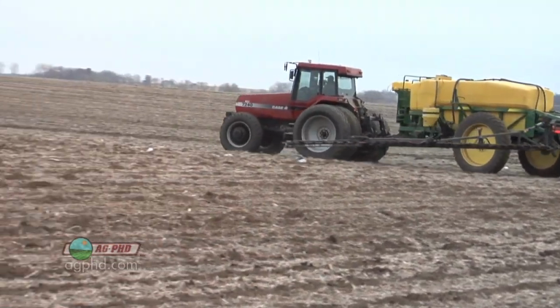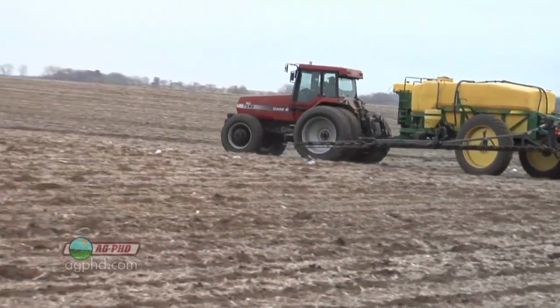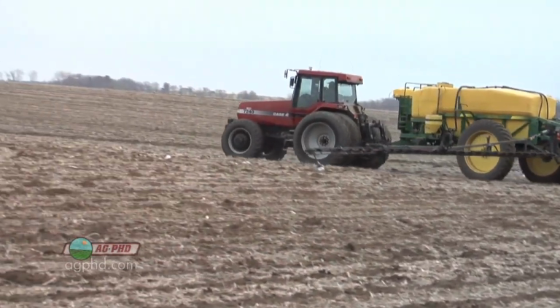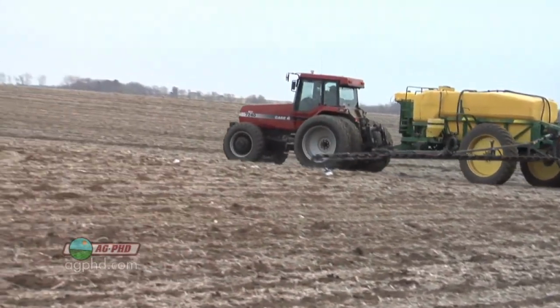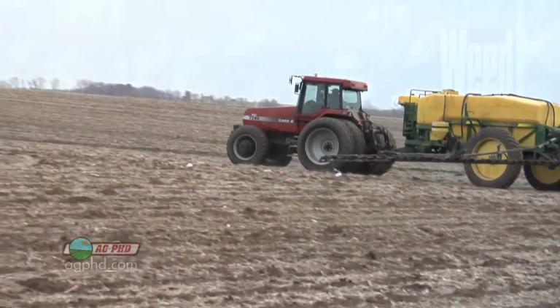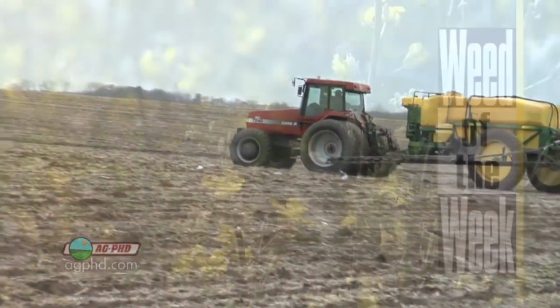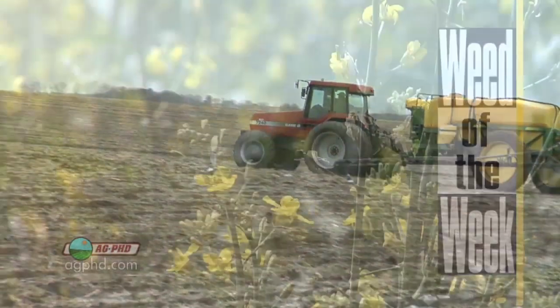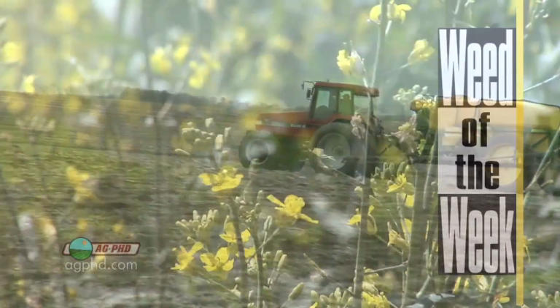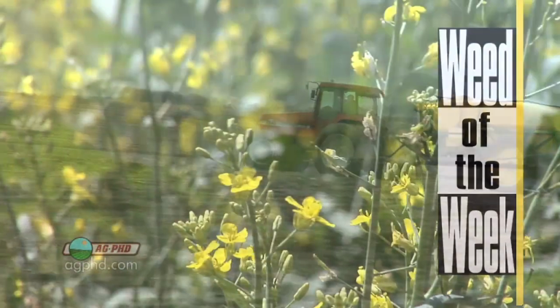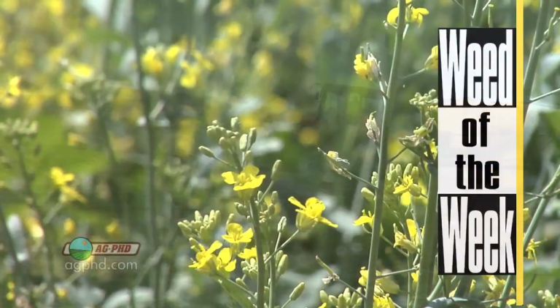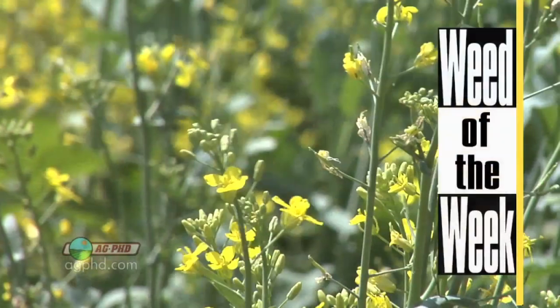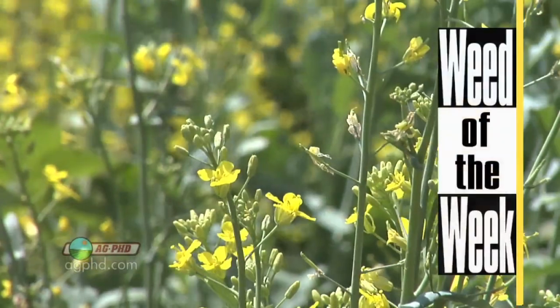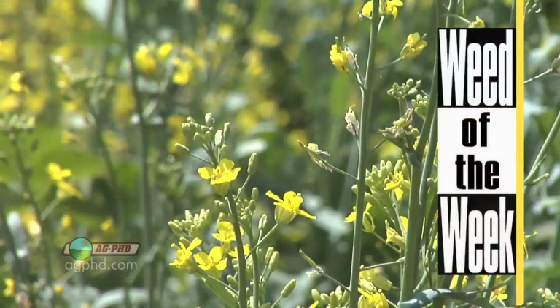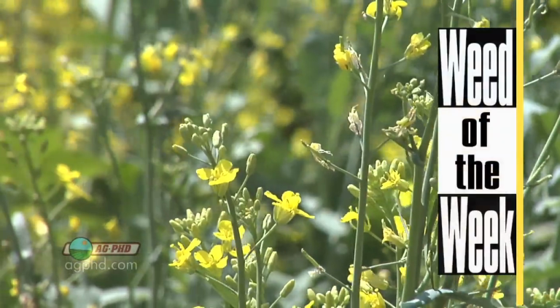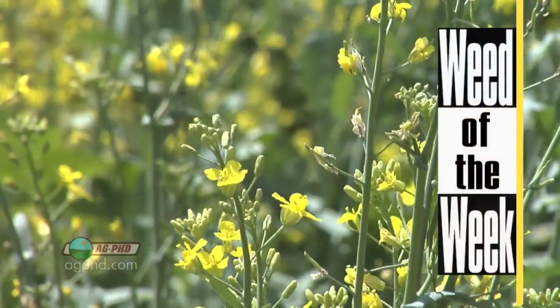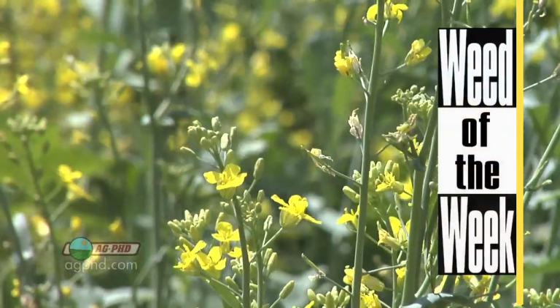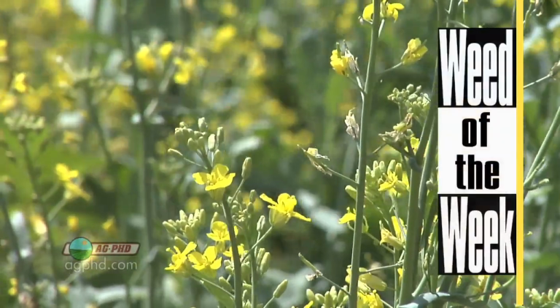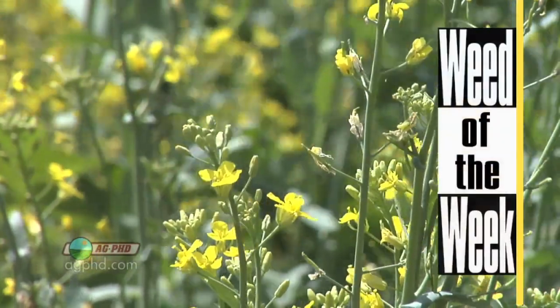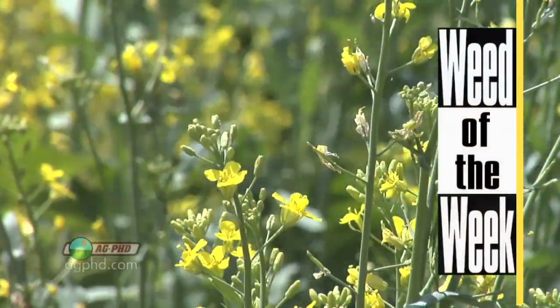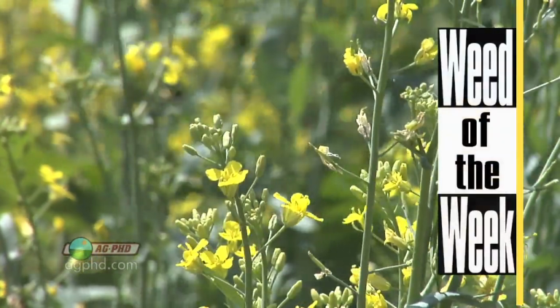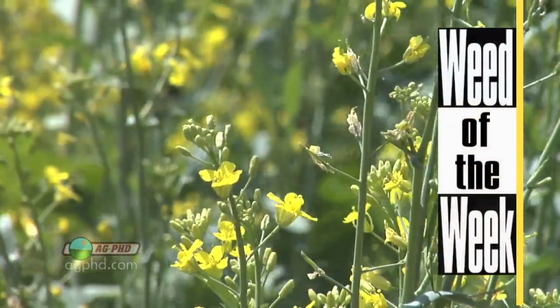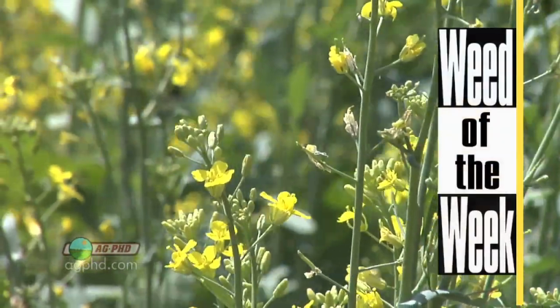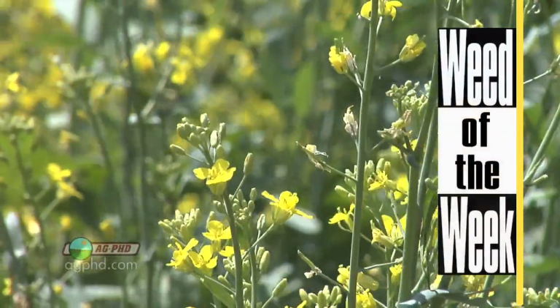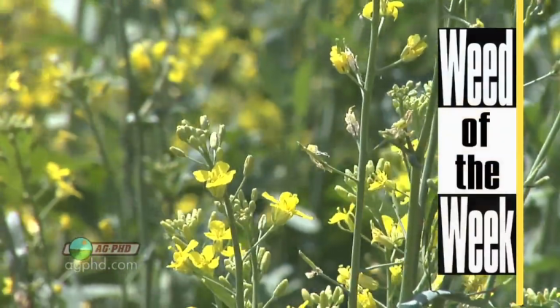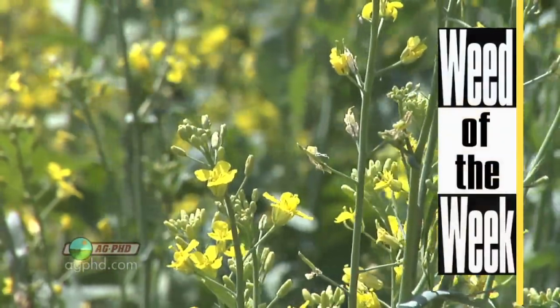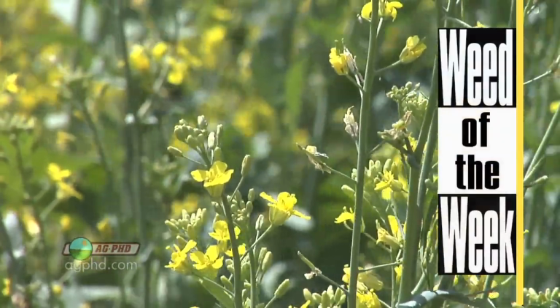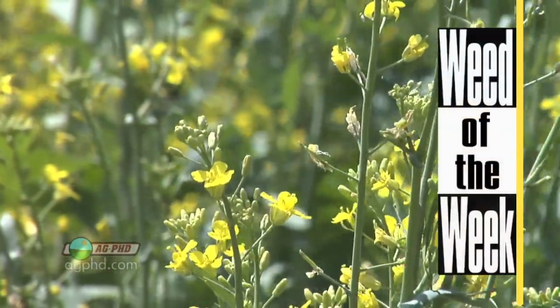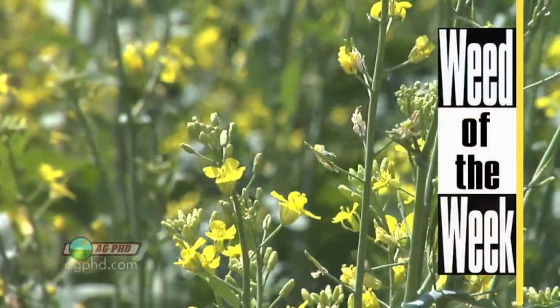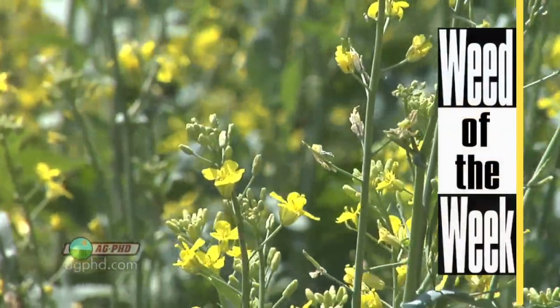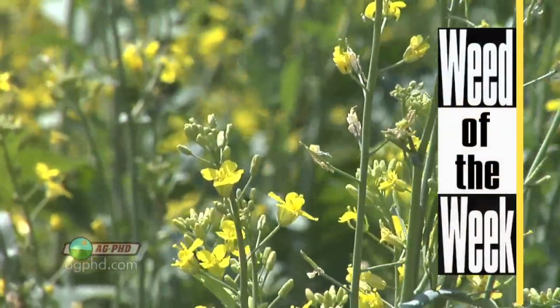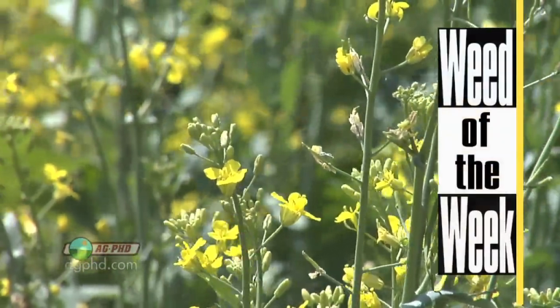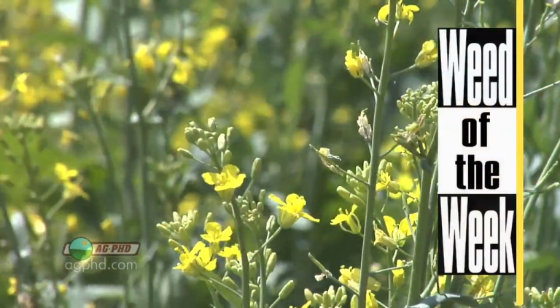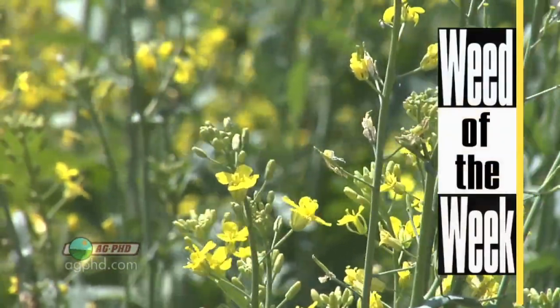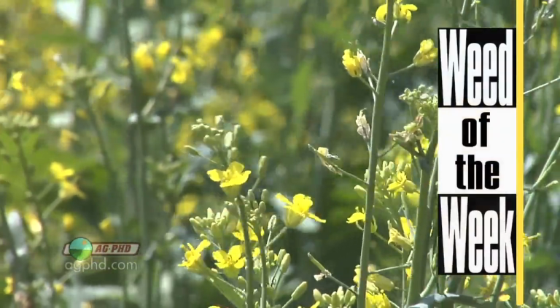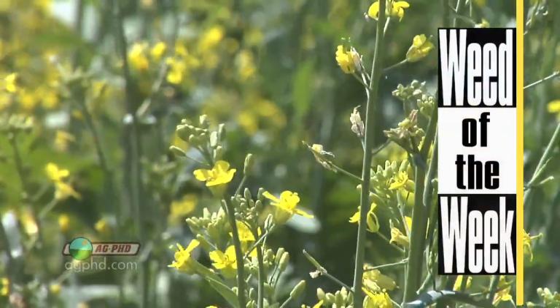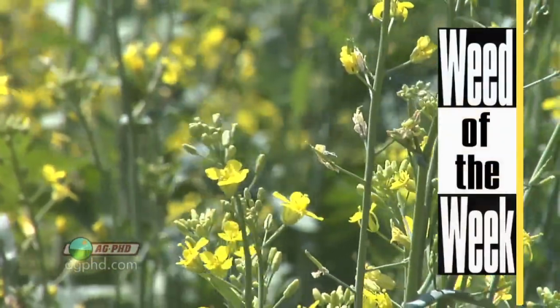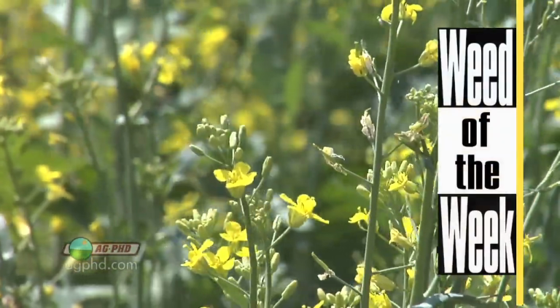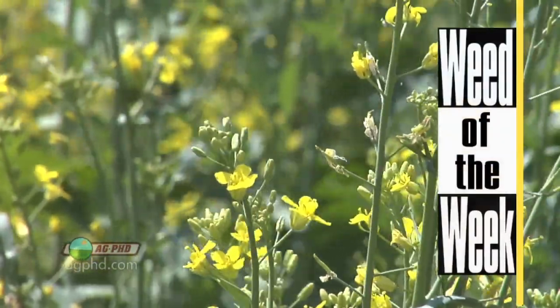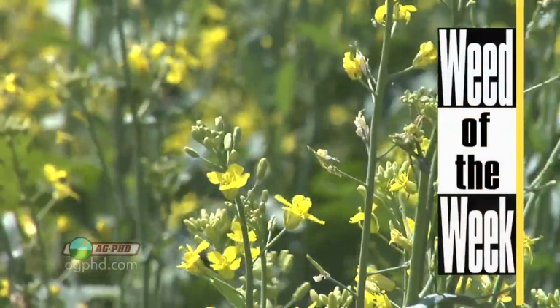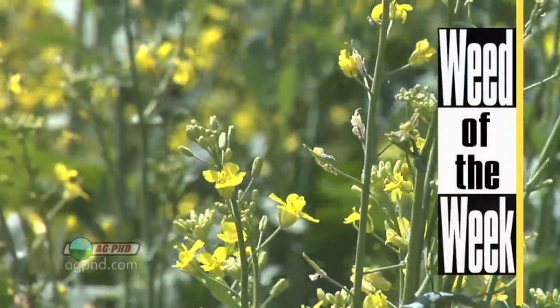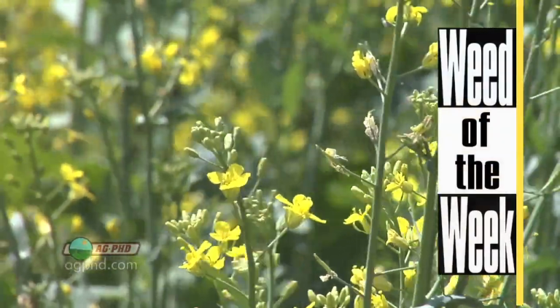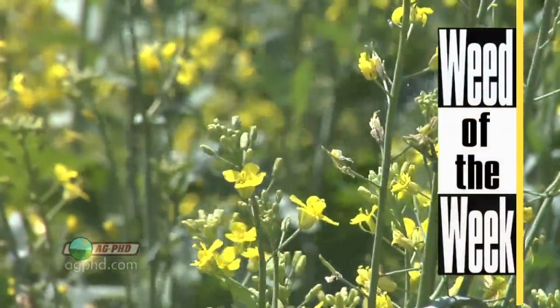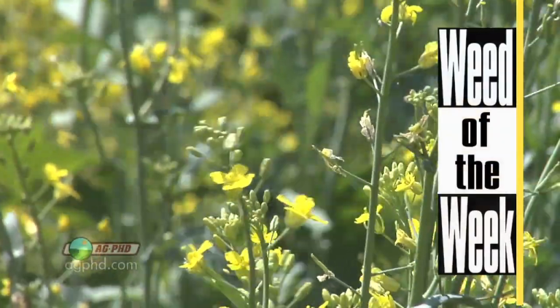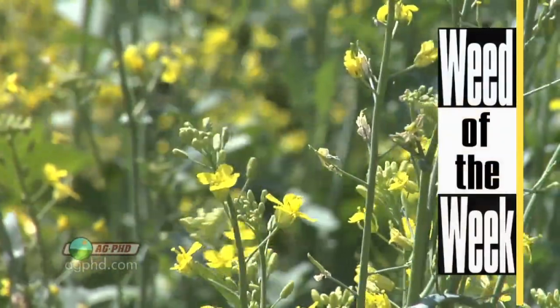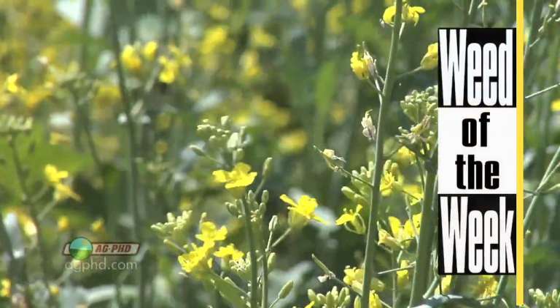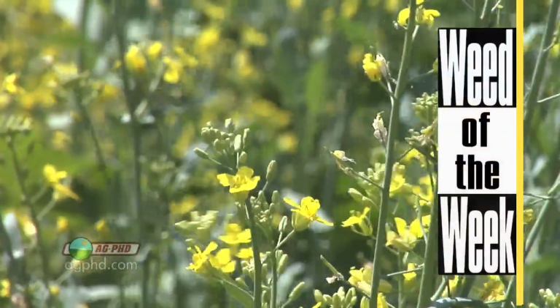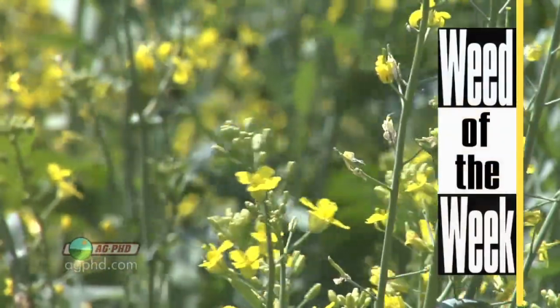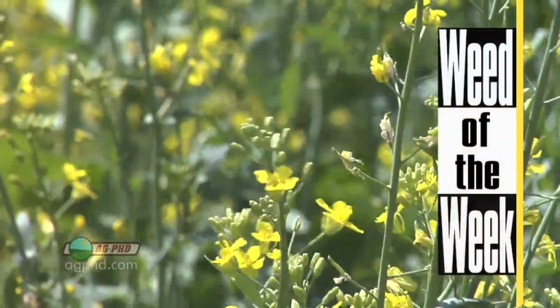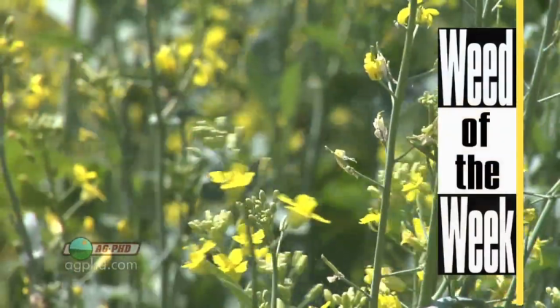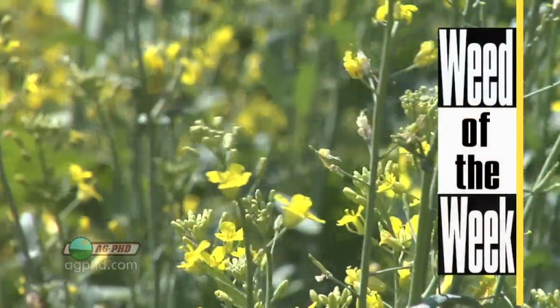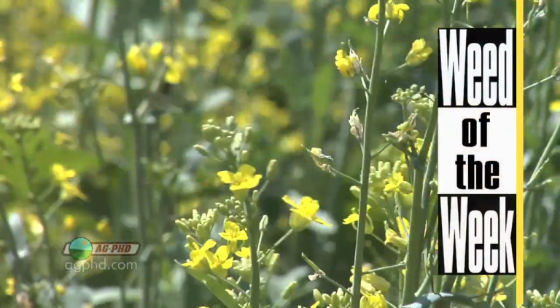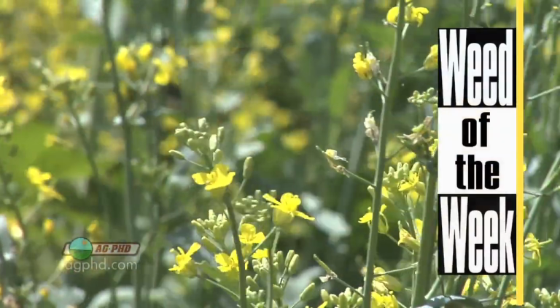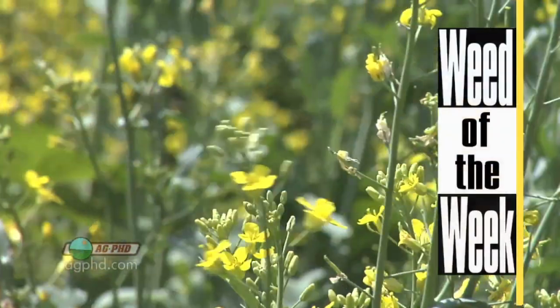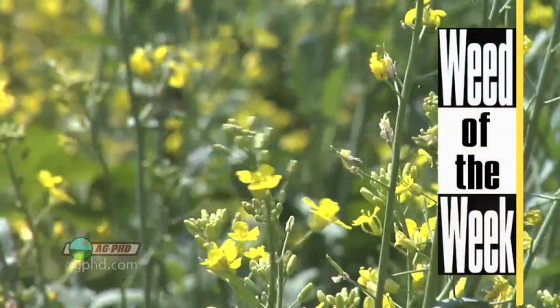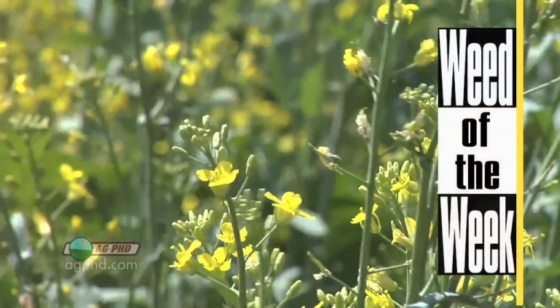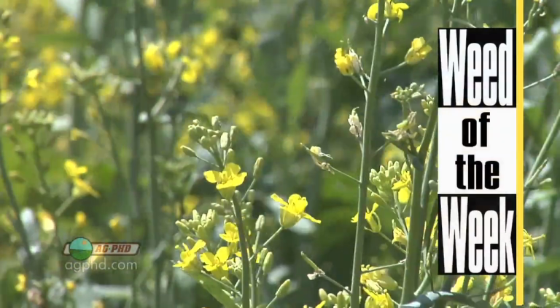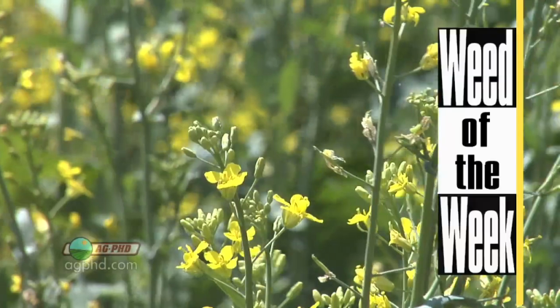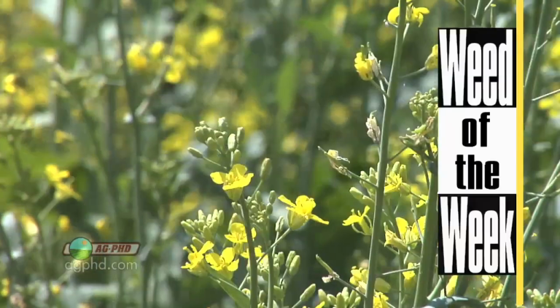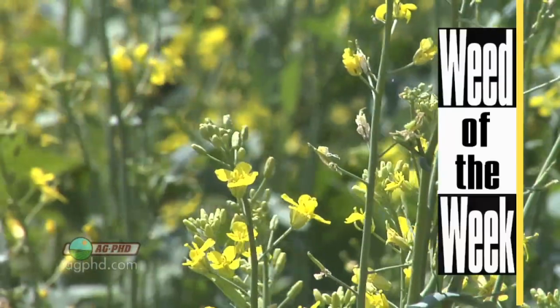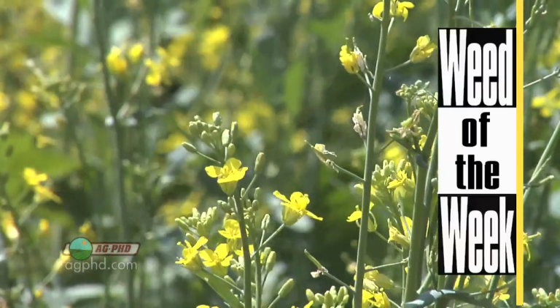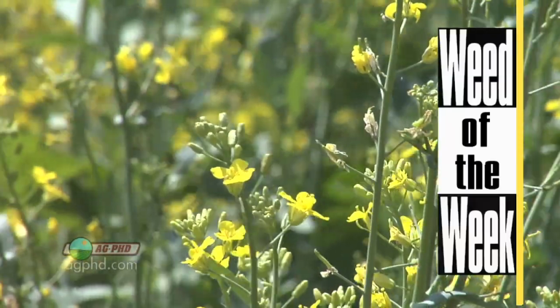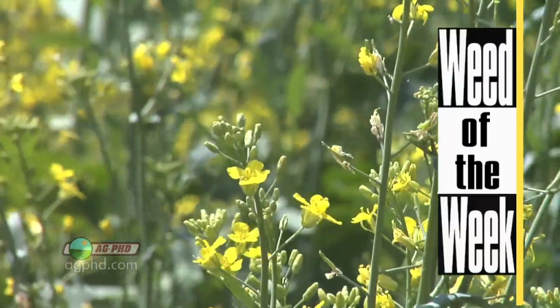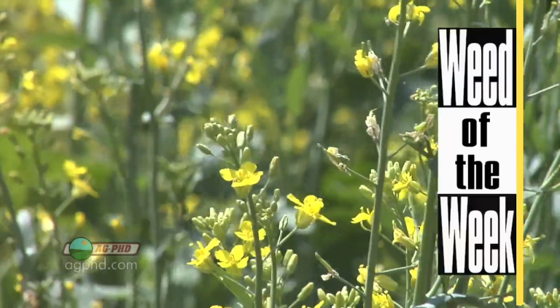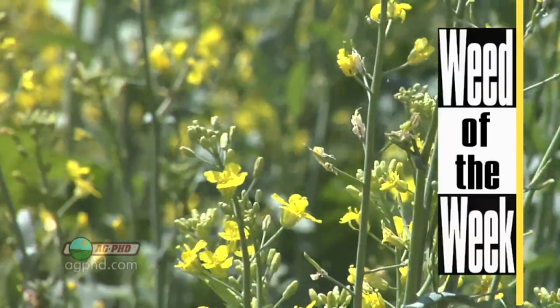Even if you use the pre-emerge herbicide, you still might not get our Weed of the Week. We'll show you how to control this weed coming up later in the show.